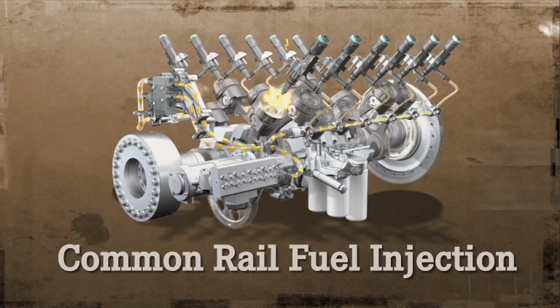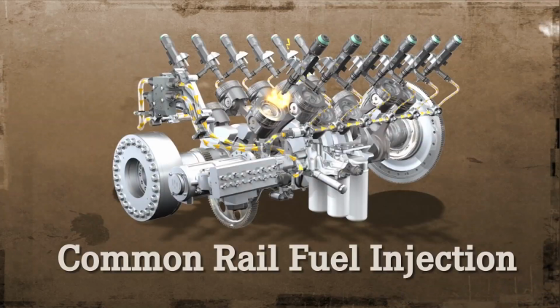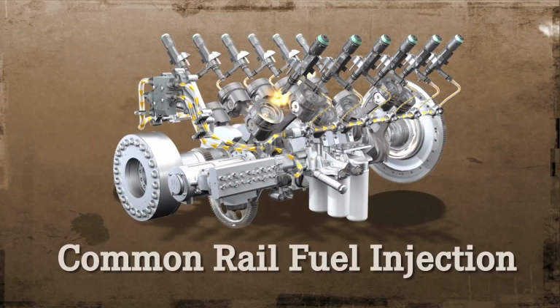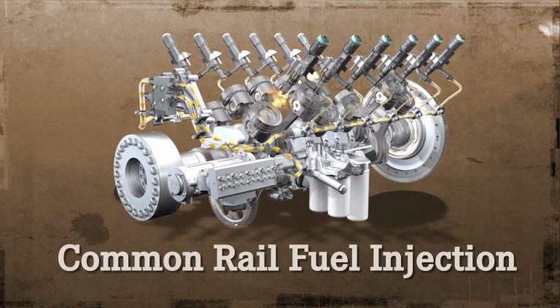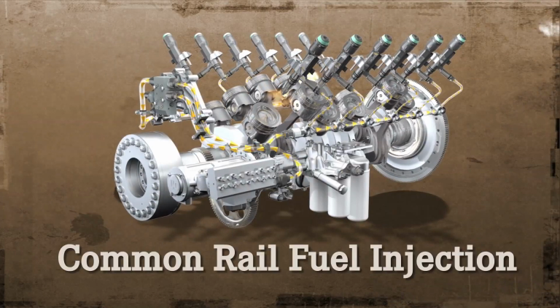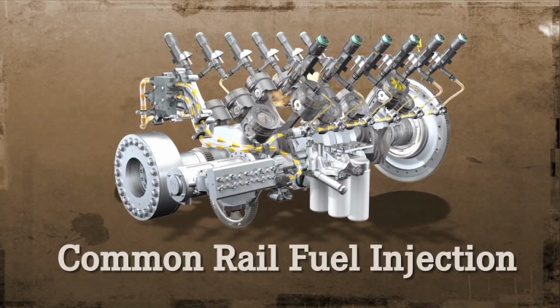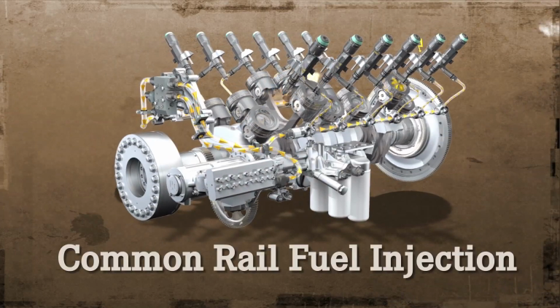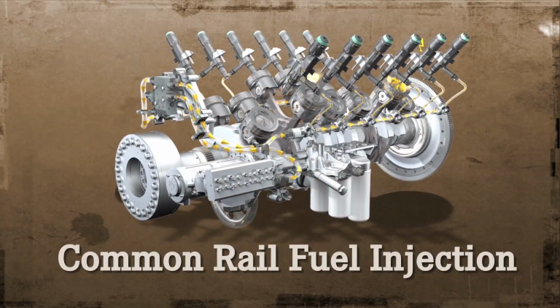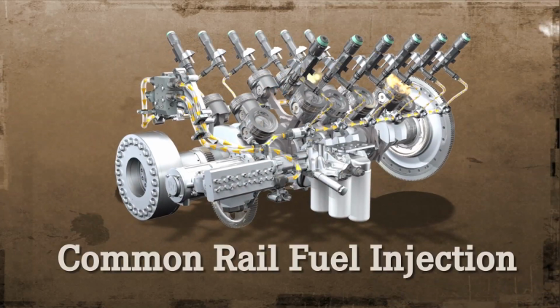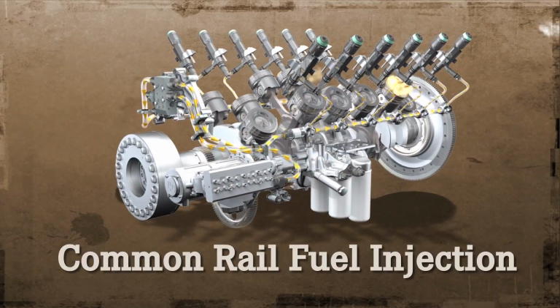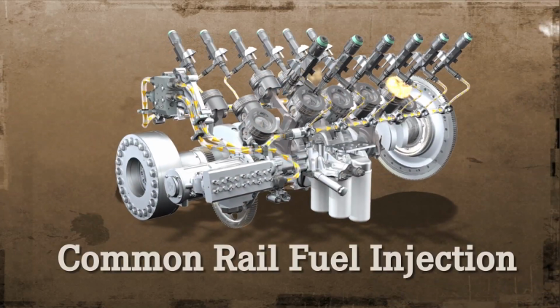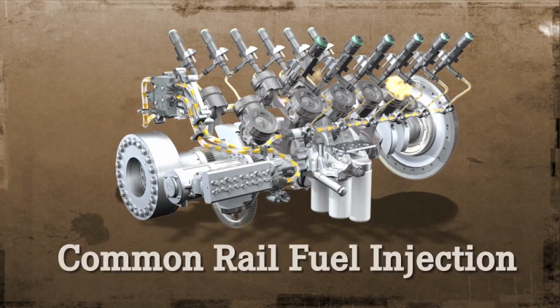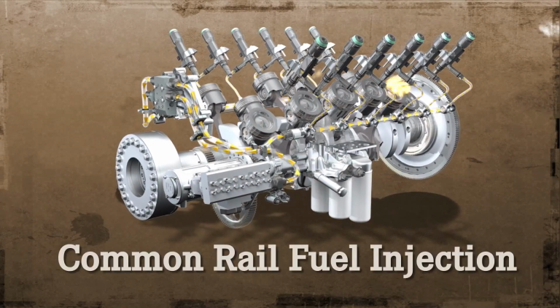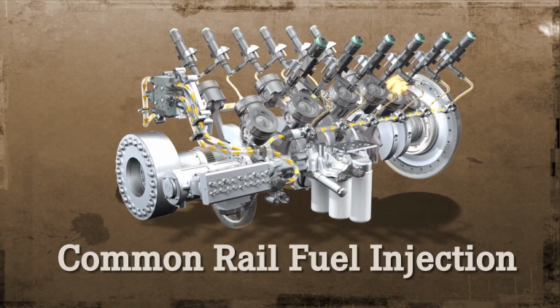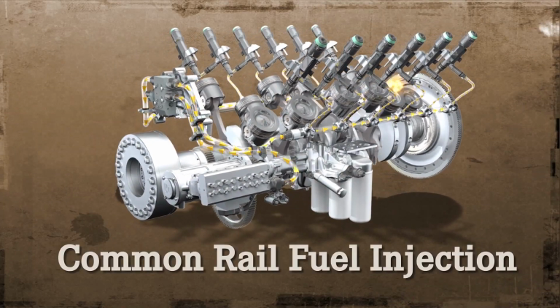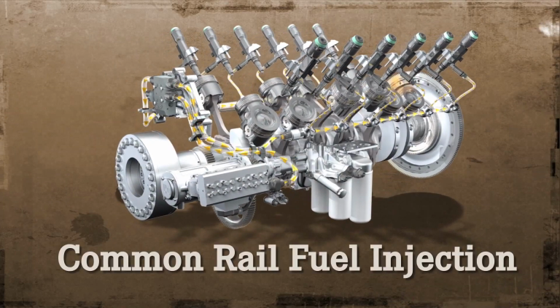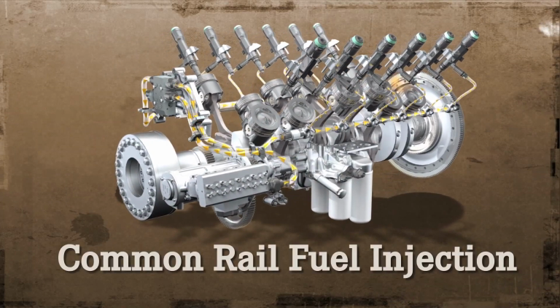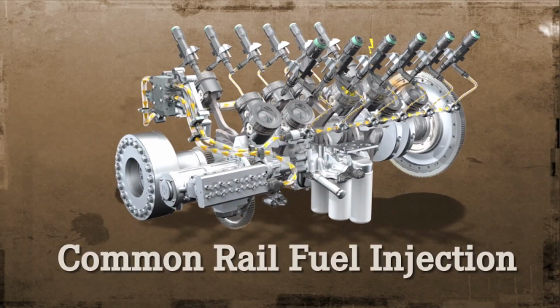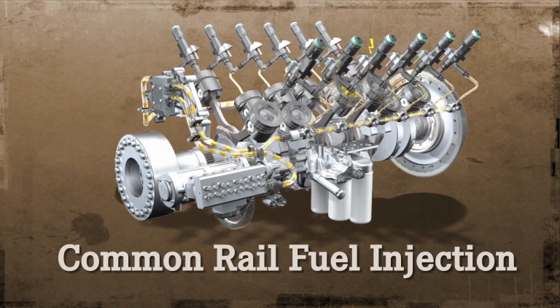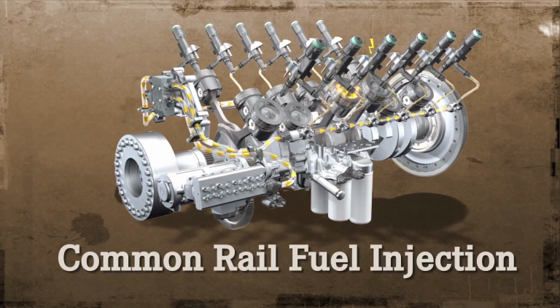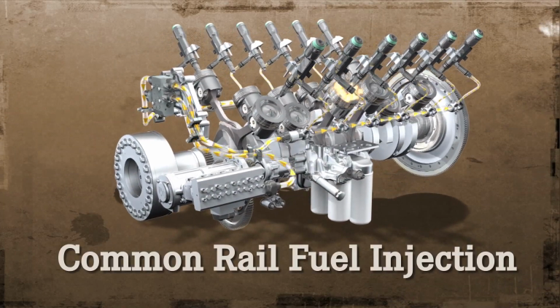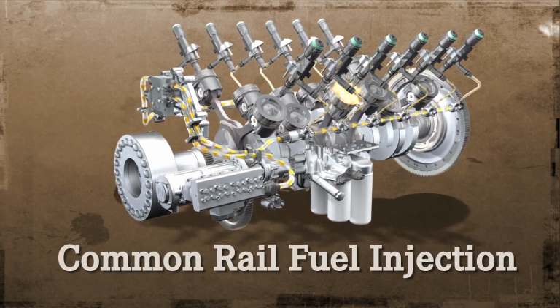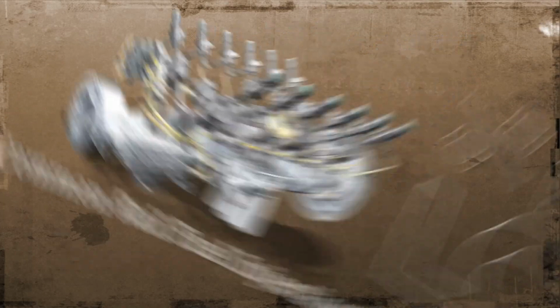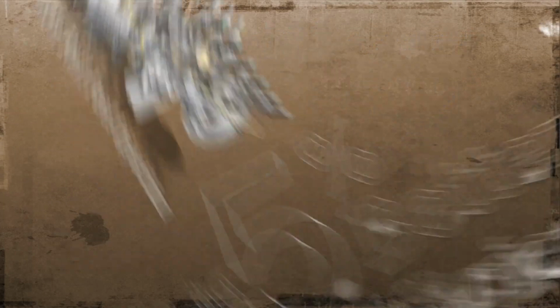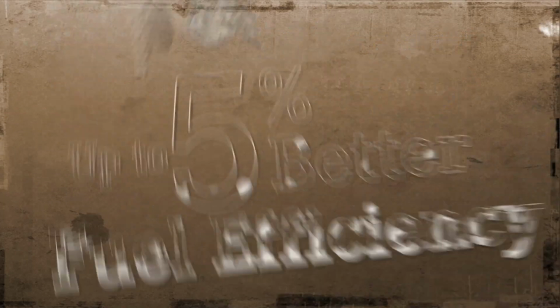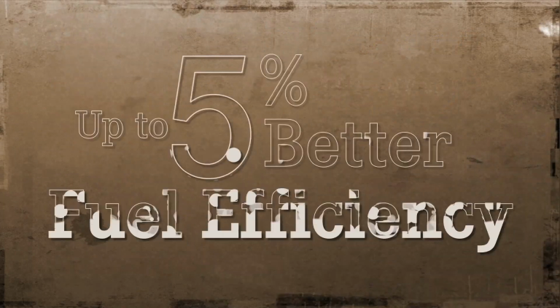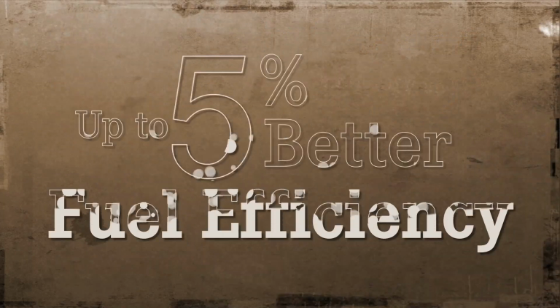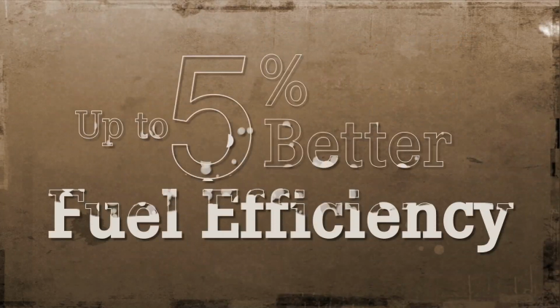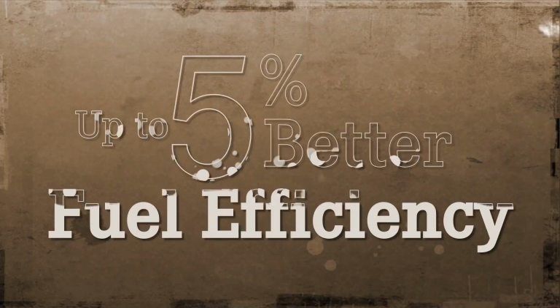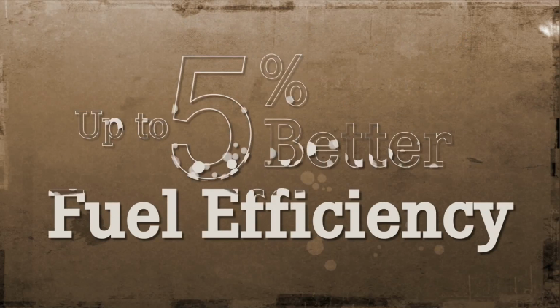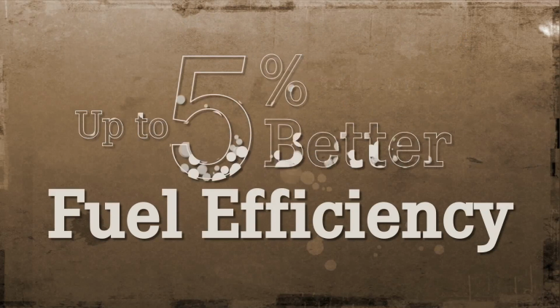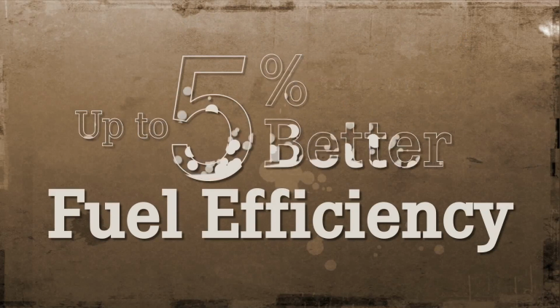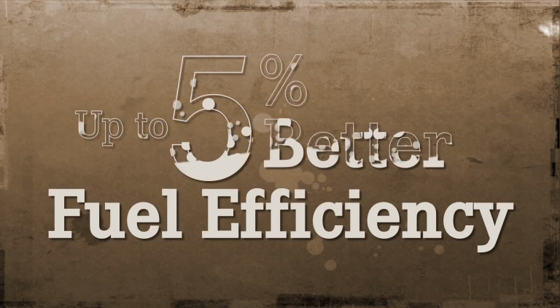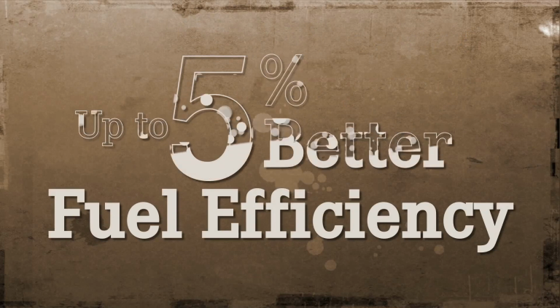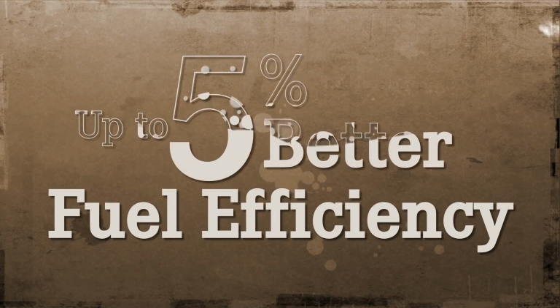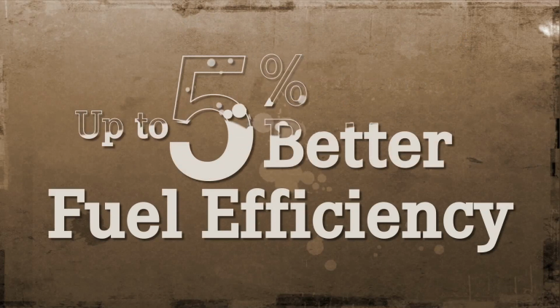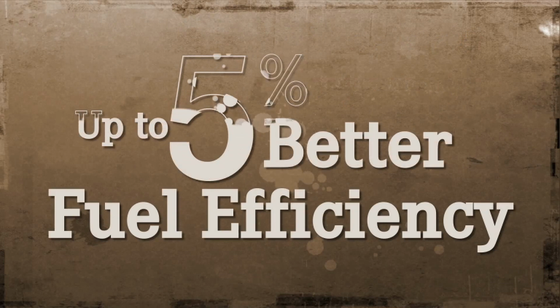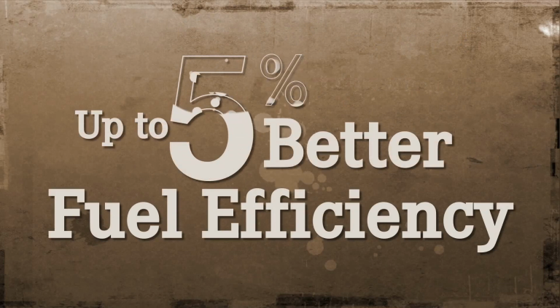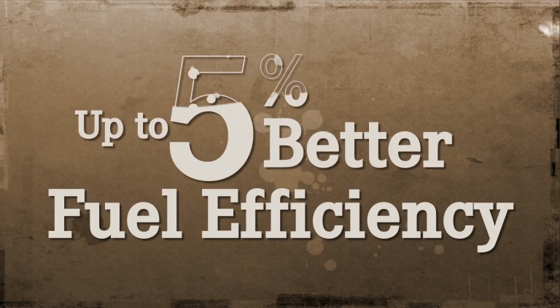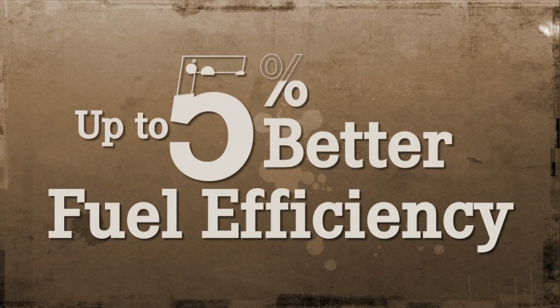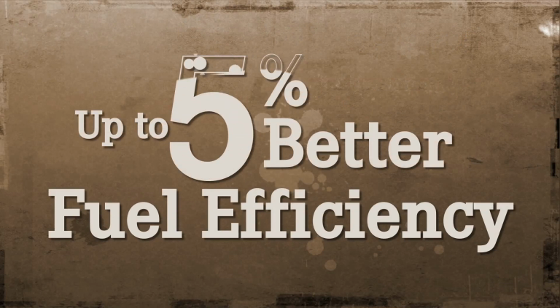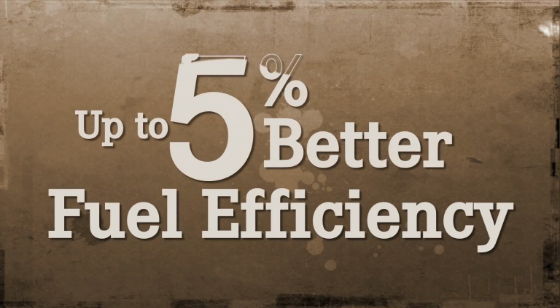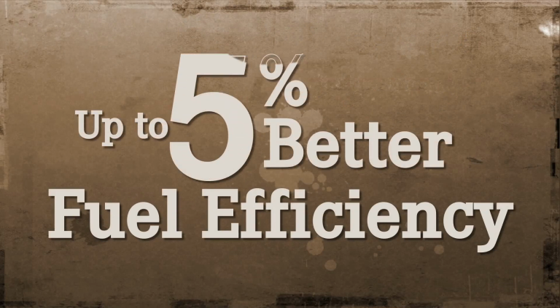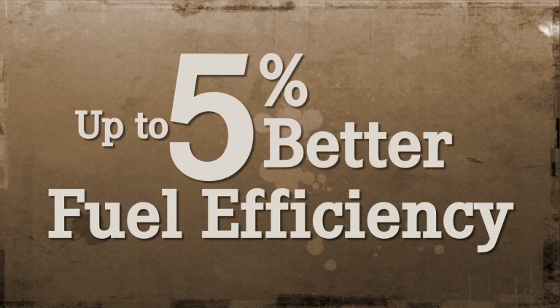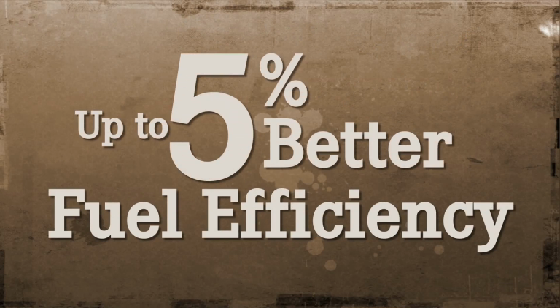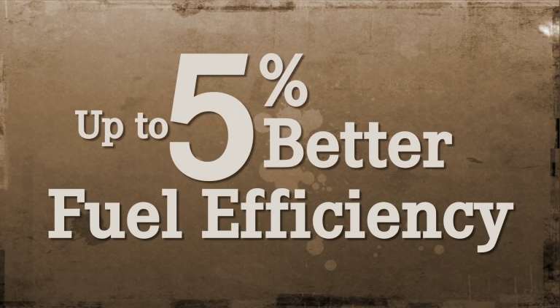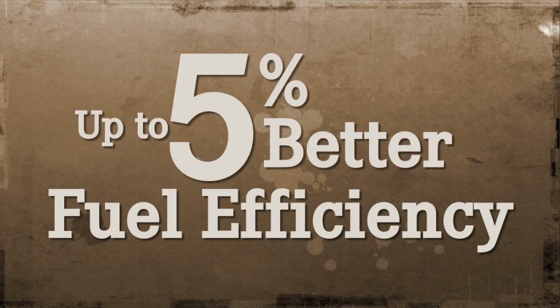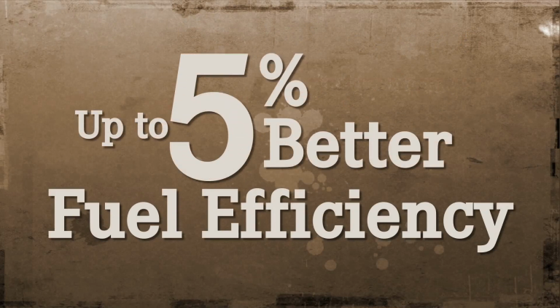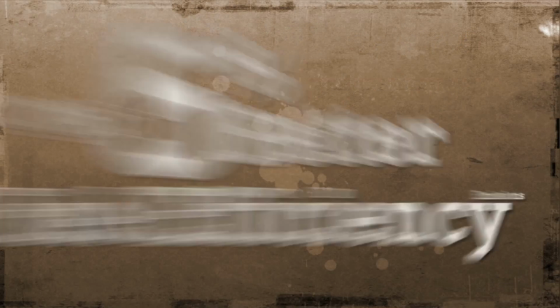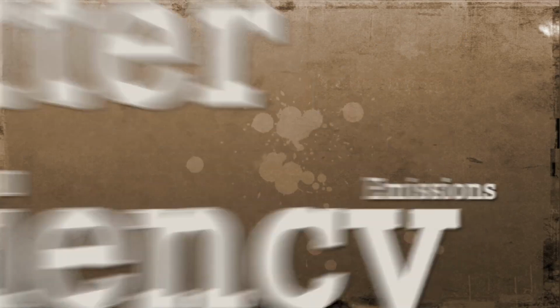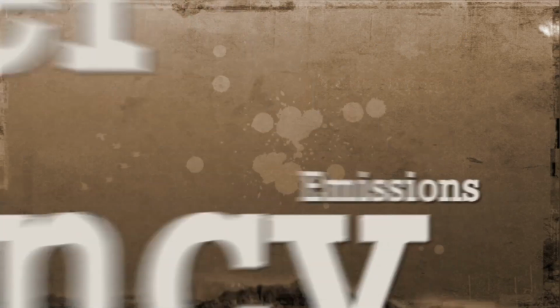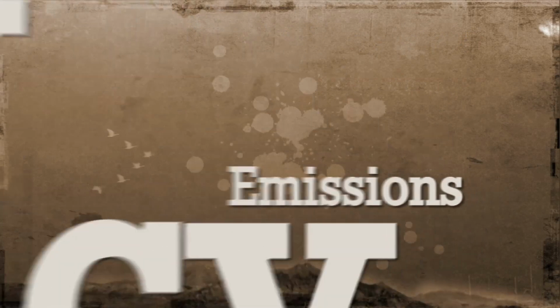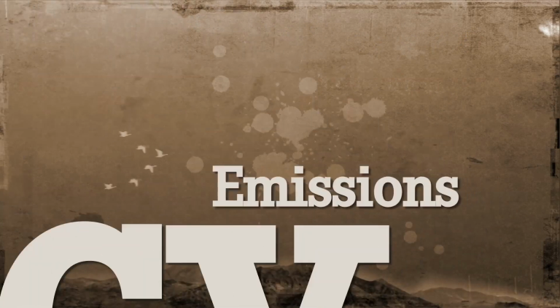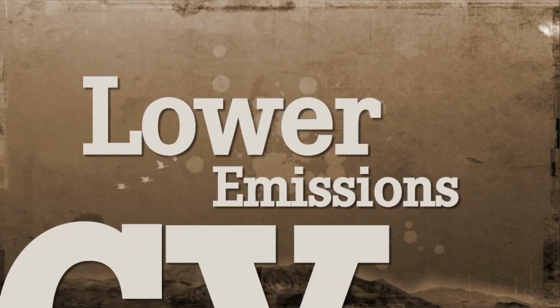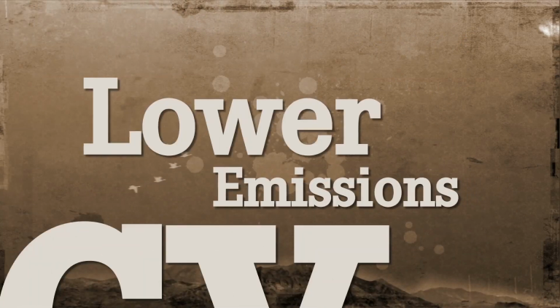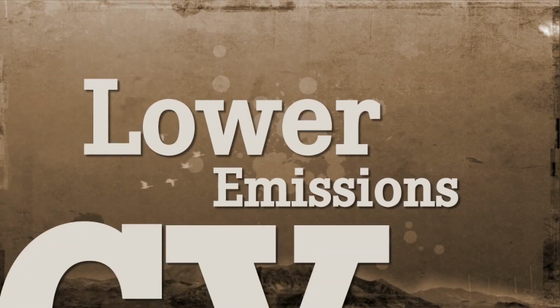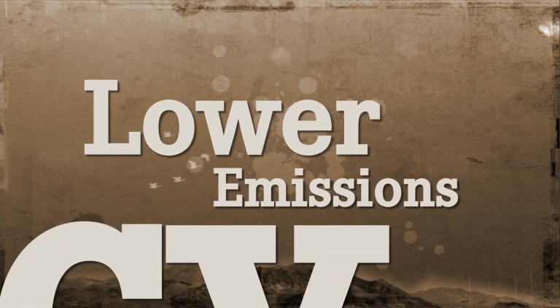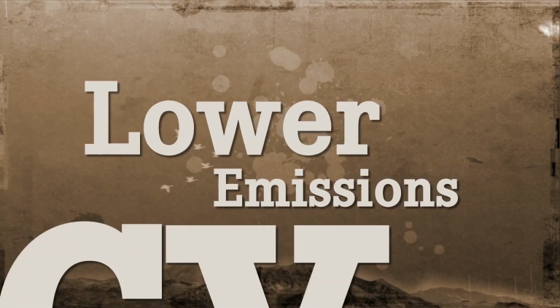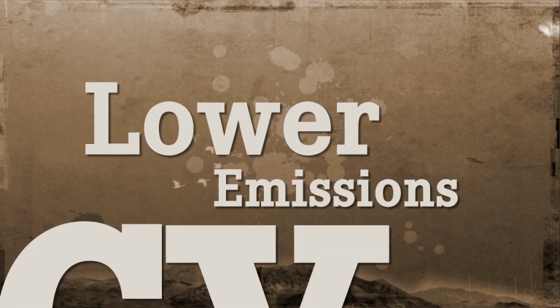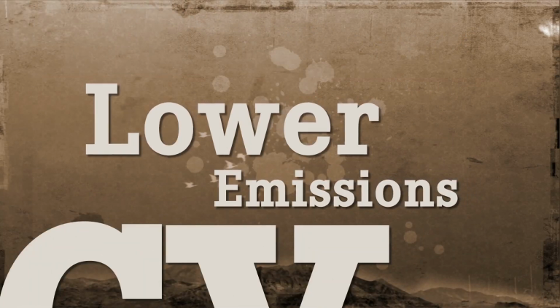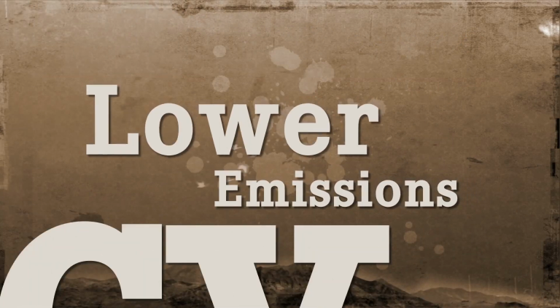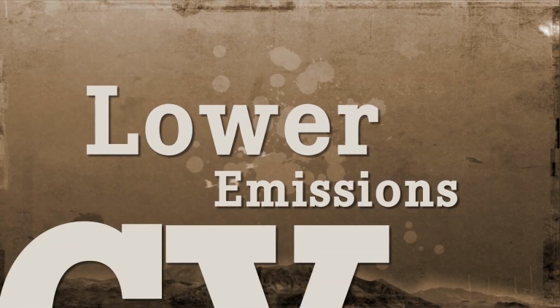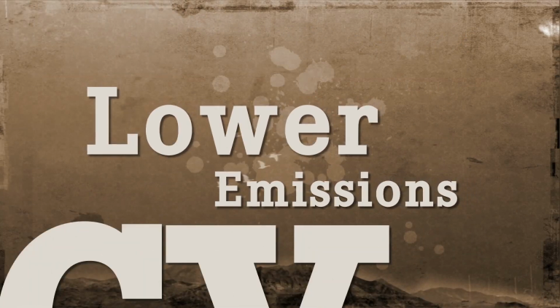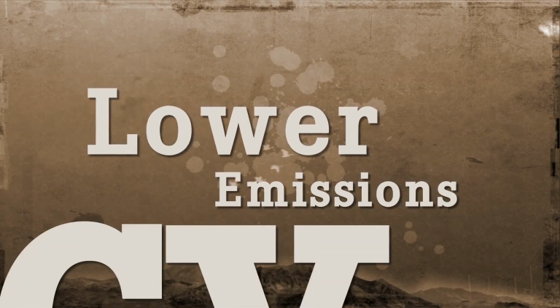With a refined common rail fuel injection system, it delivers up to 5% better fuel efficiency, along with much lower emissions.